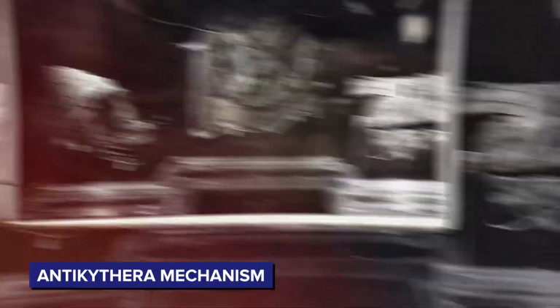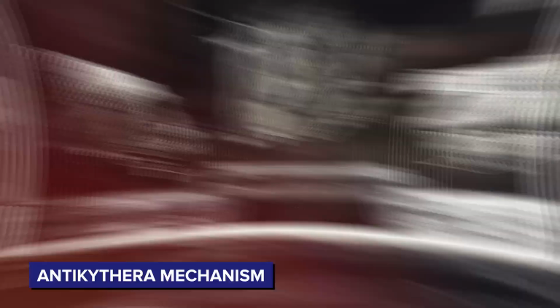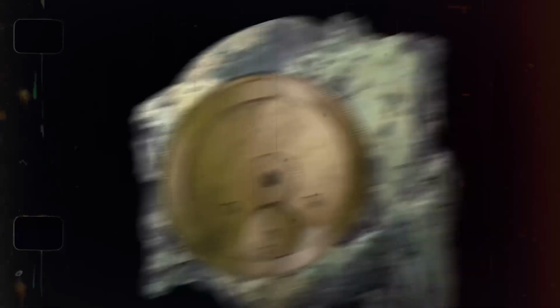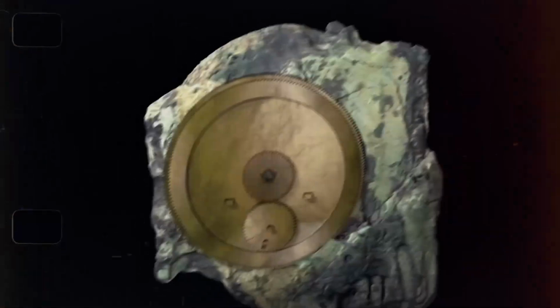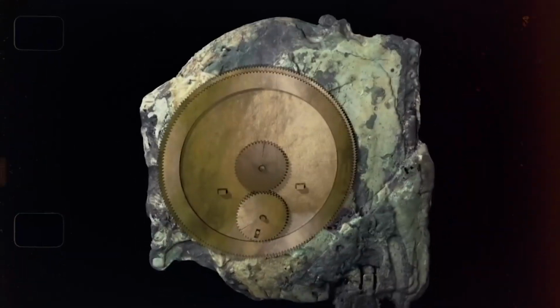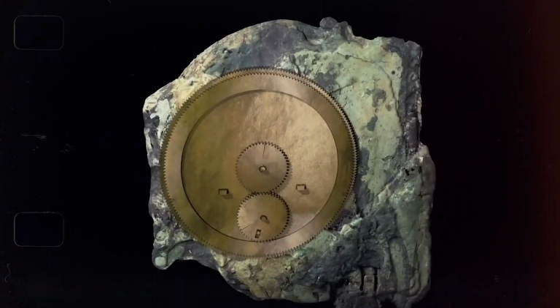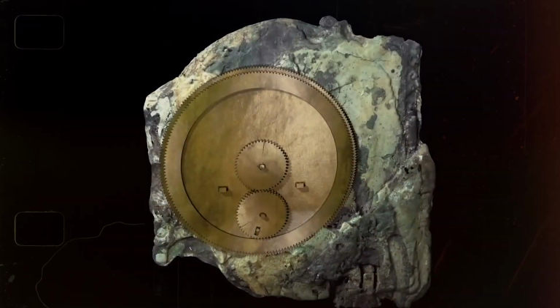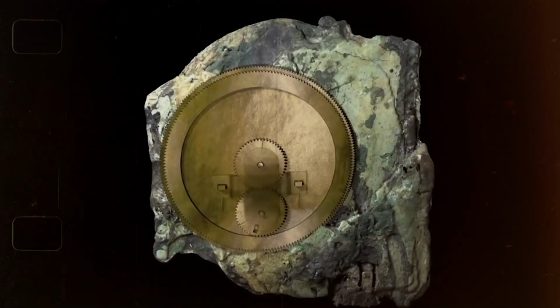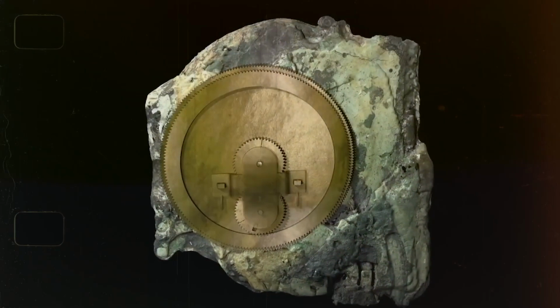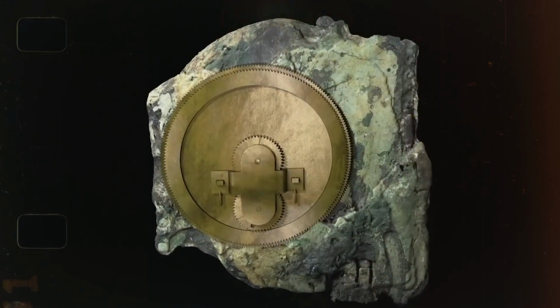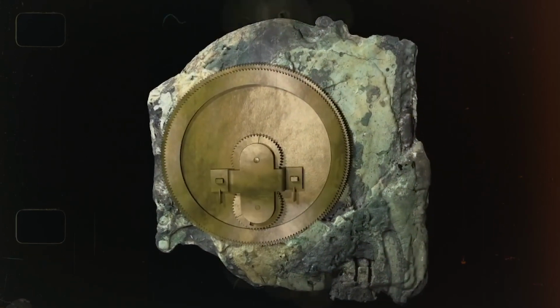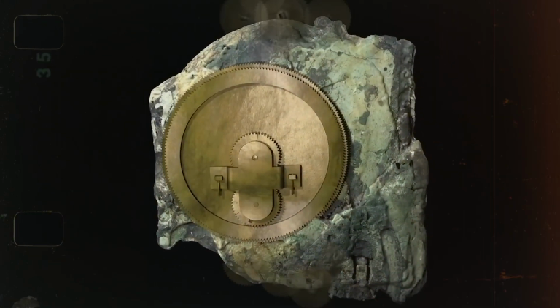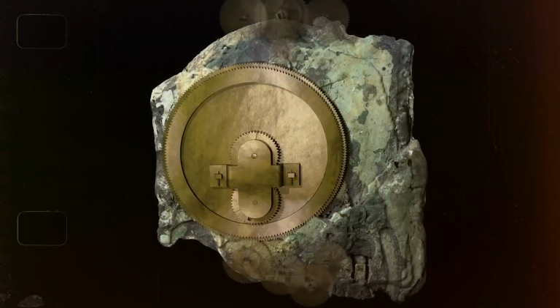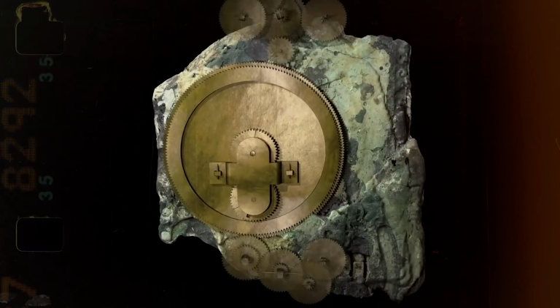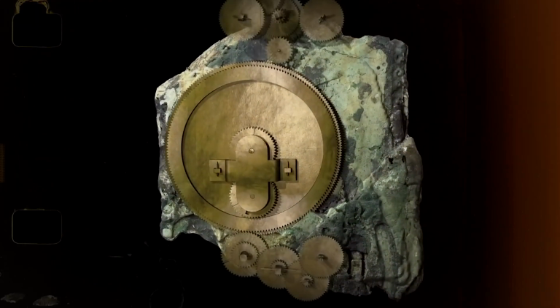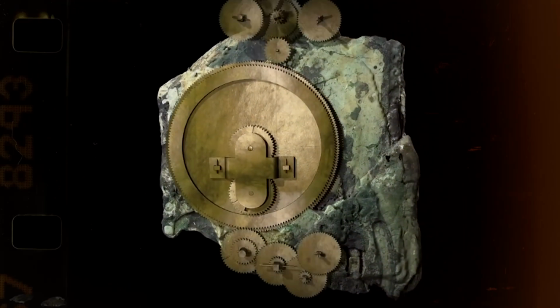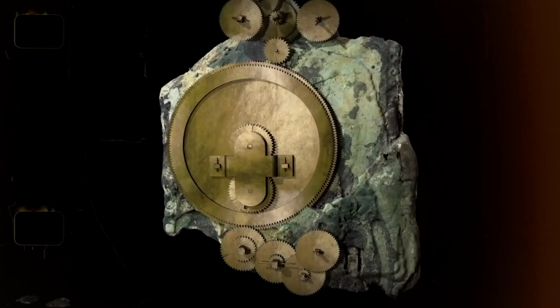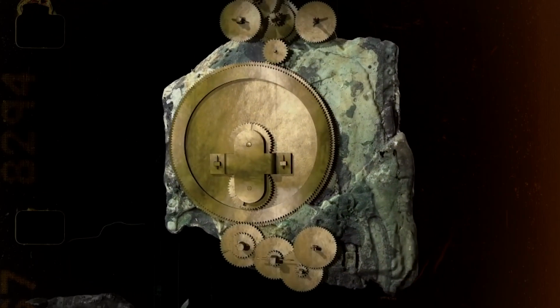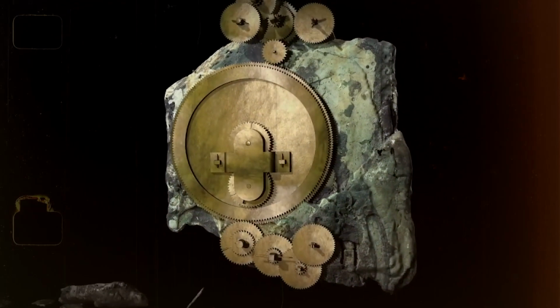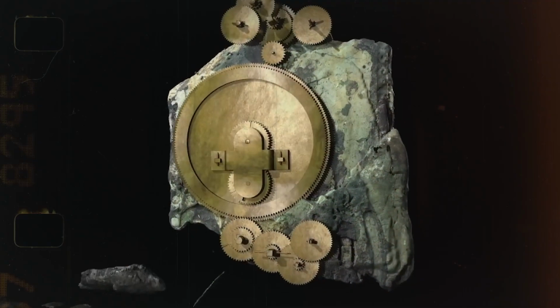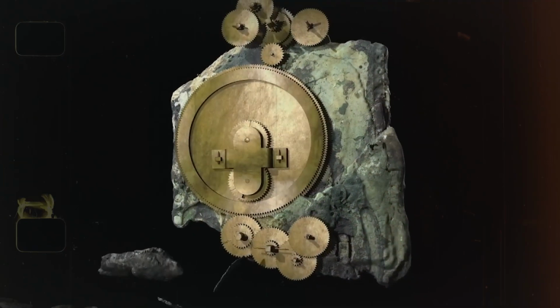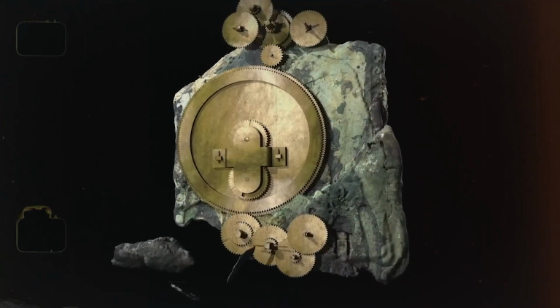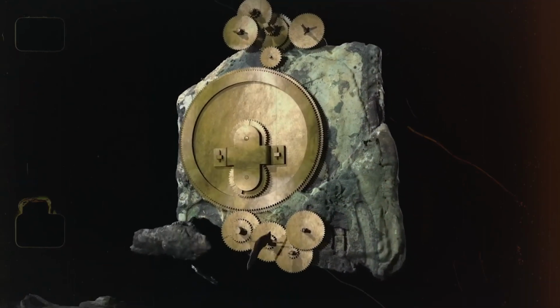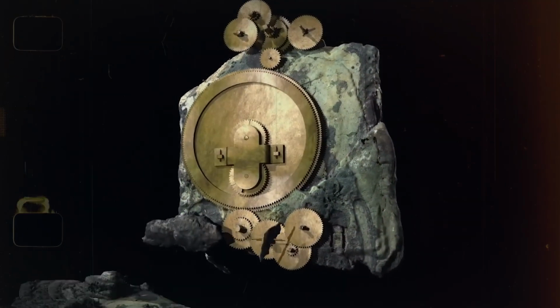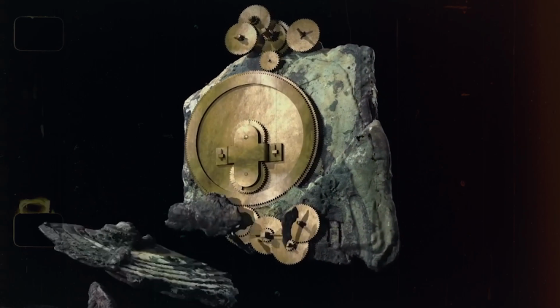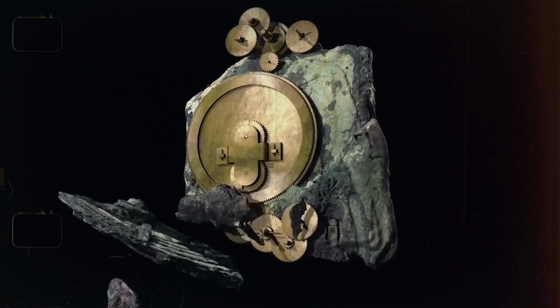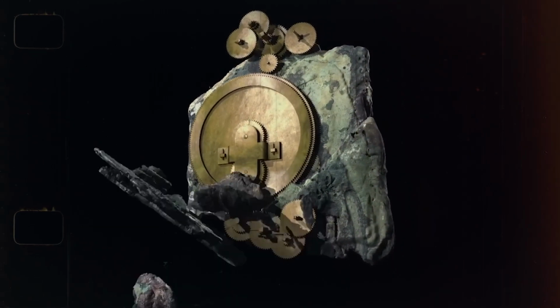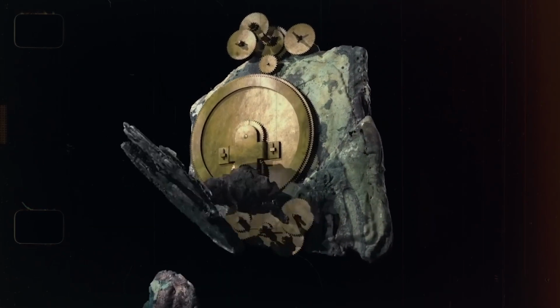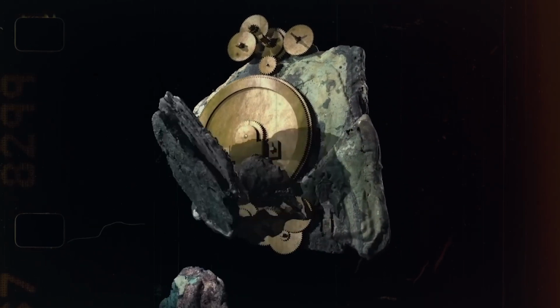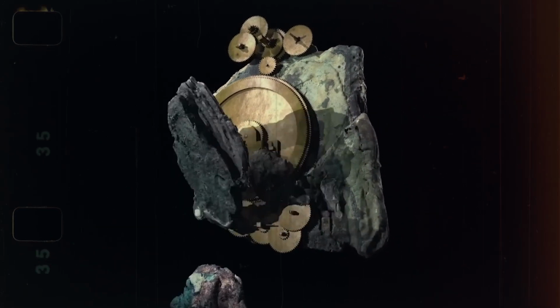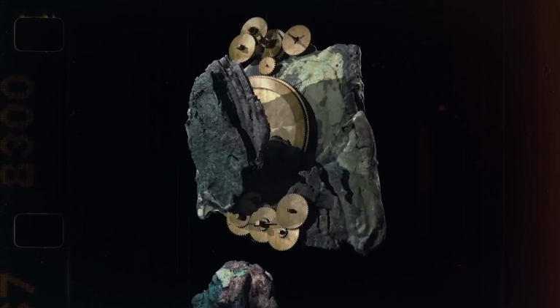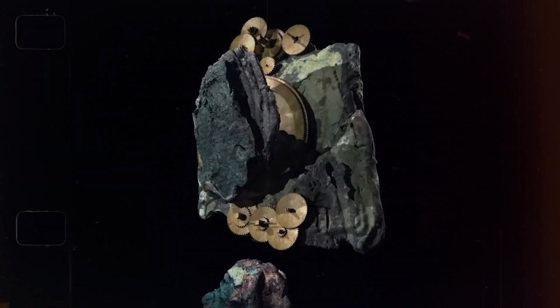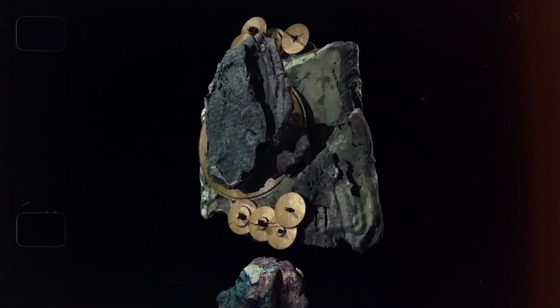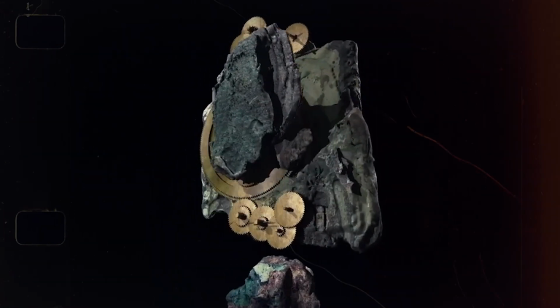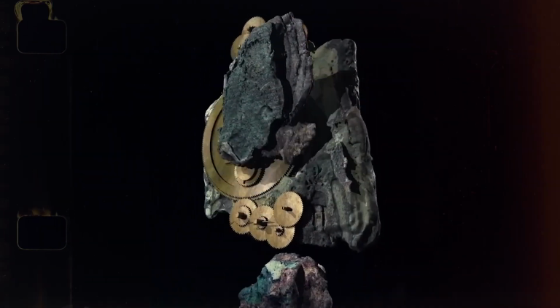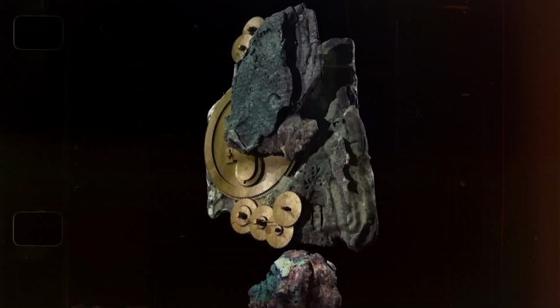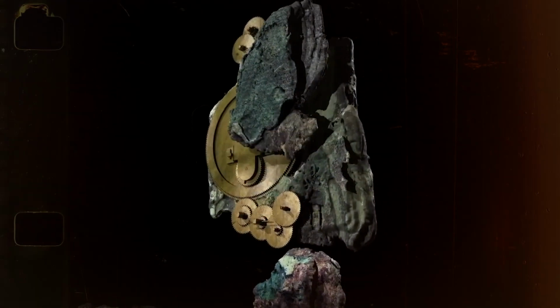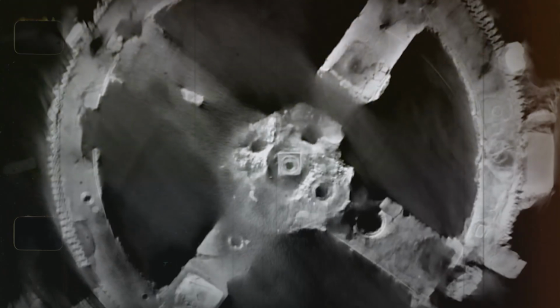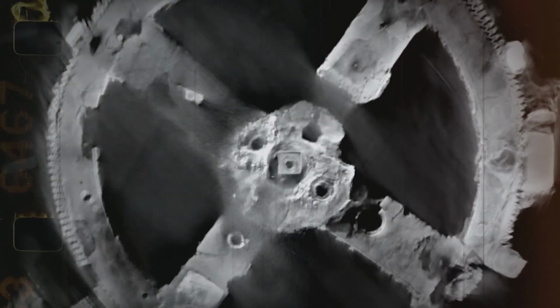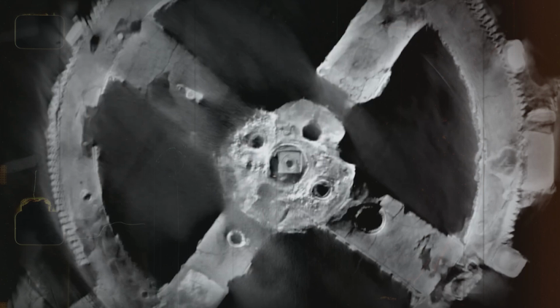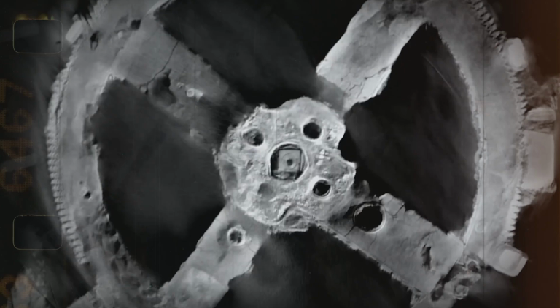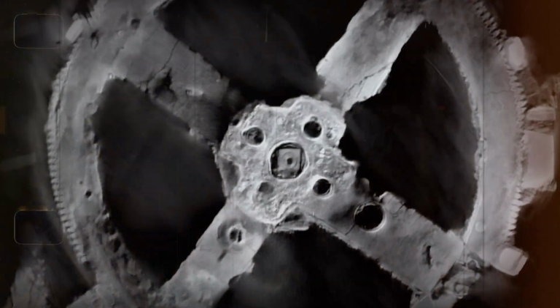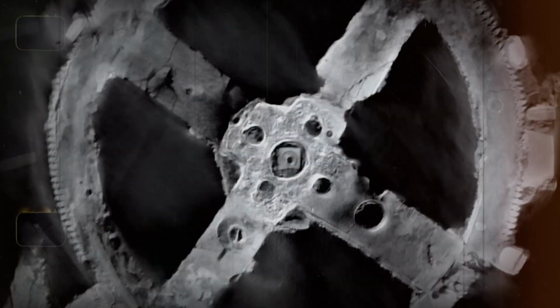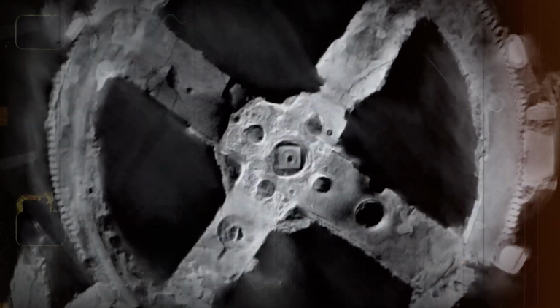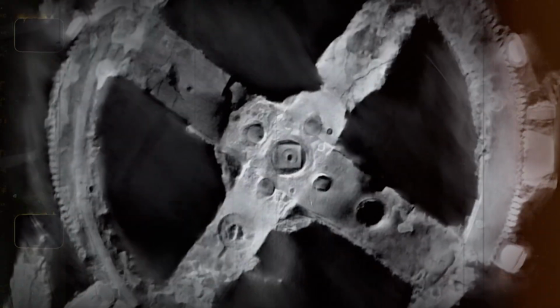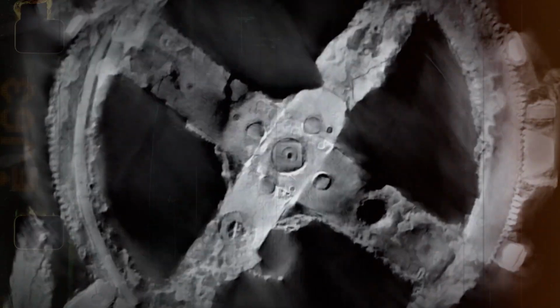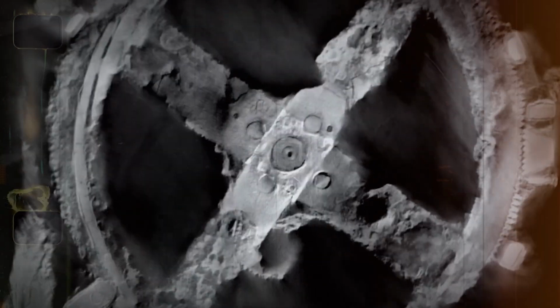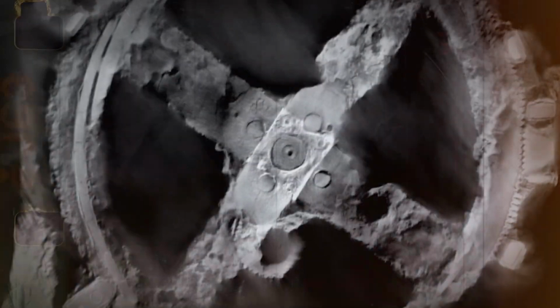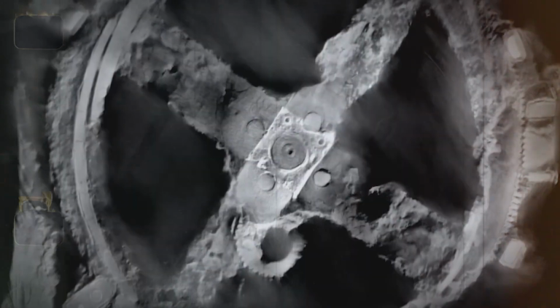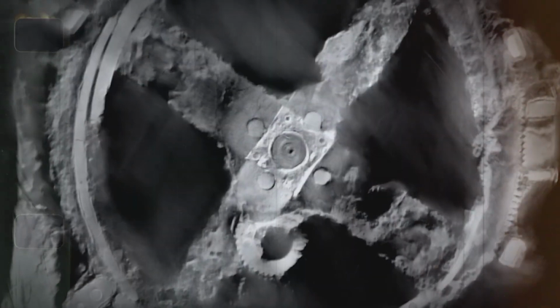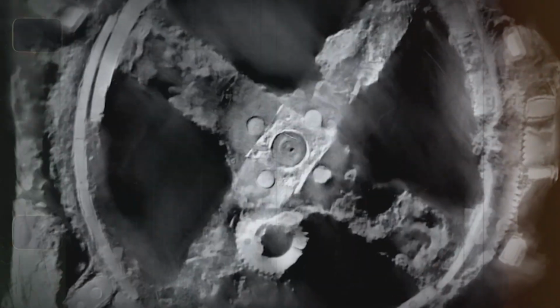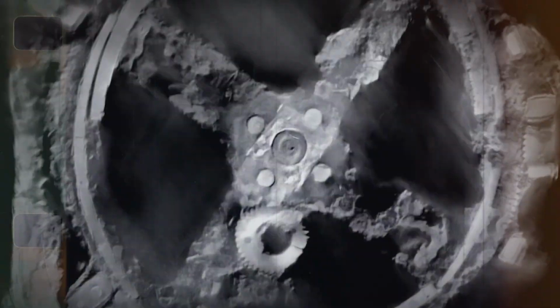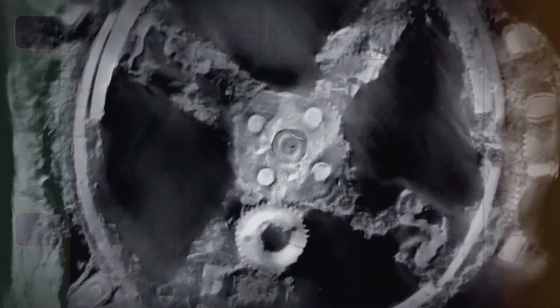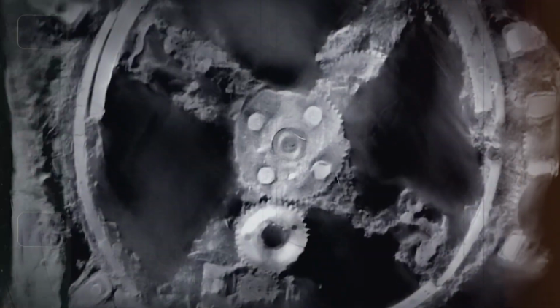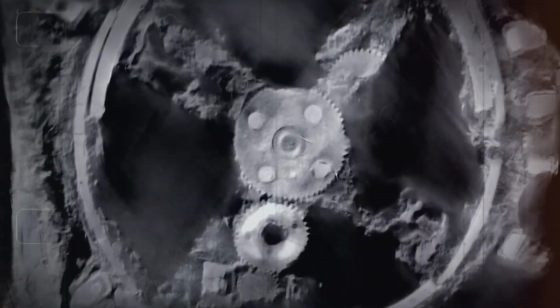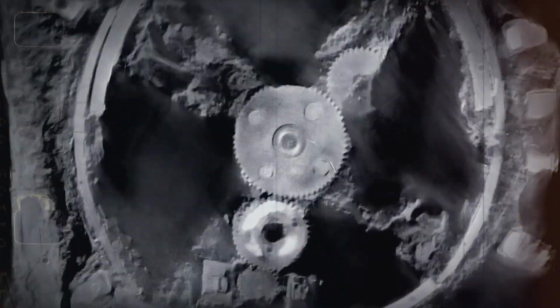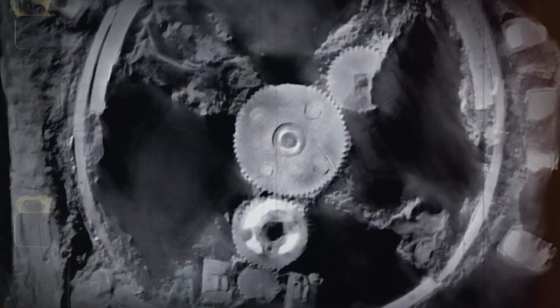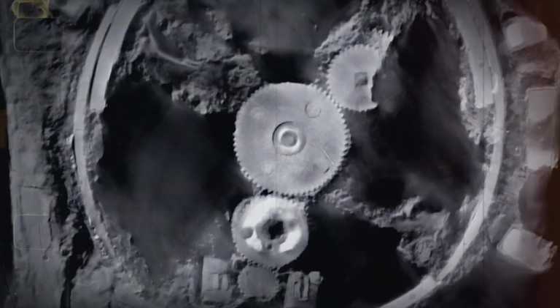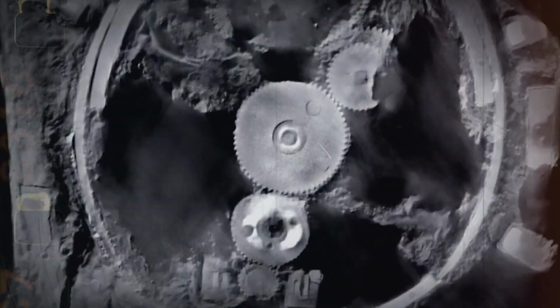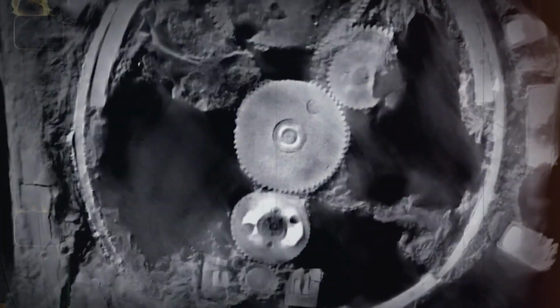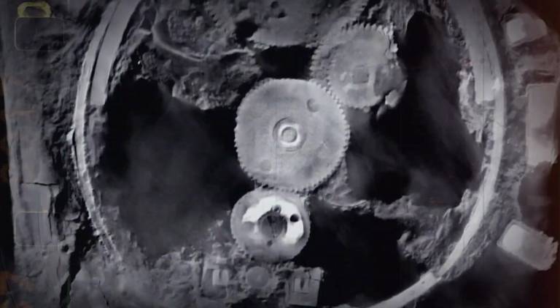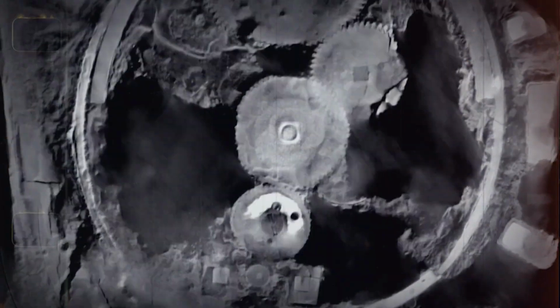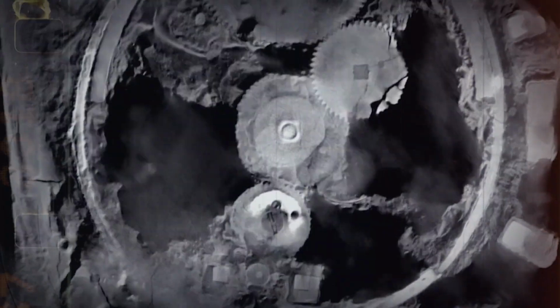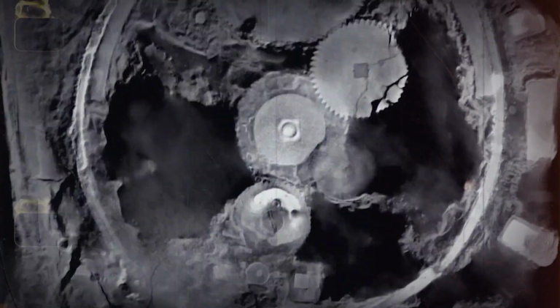Today we will take a look at this ancient lump of technology and what it means for our understanding of history.